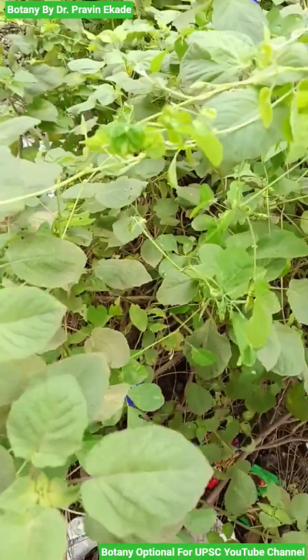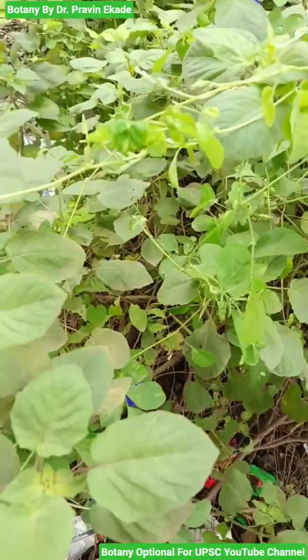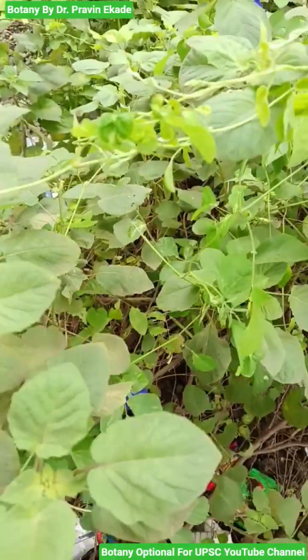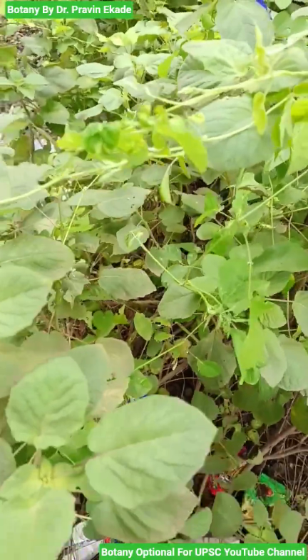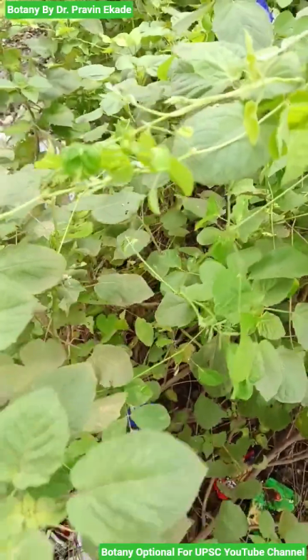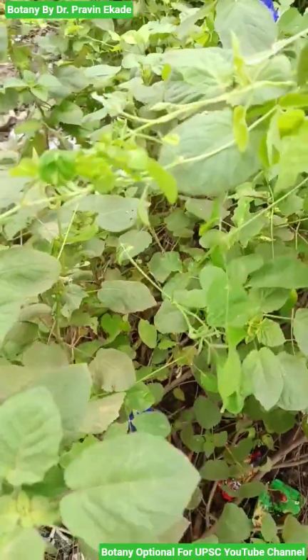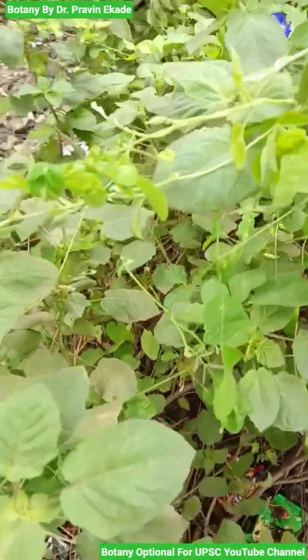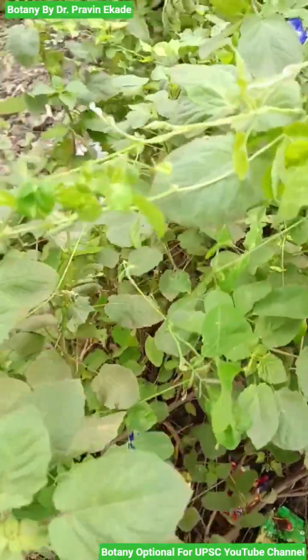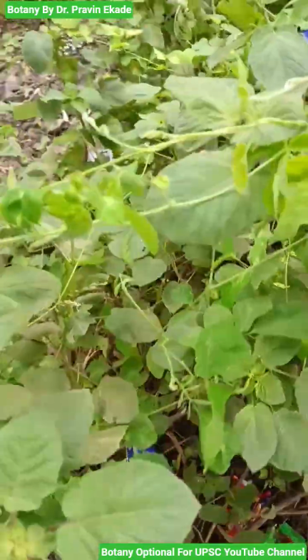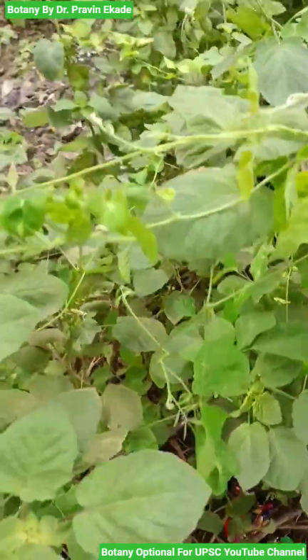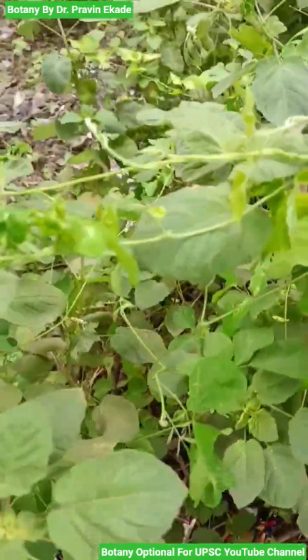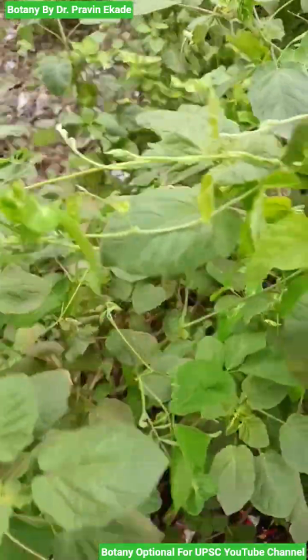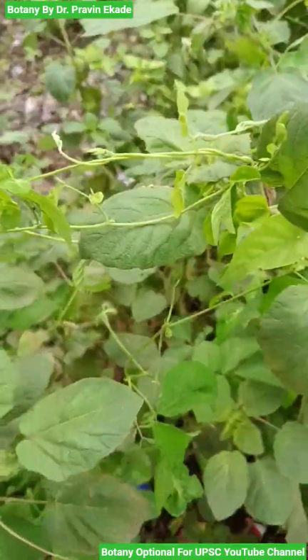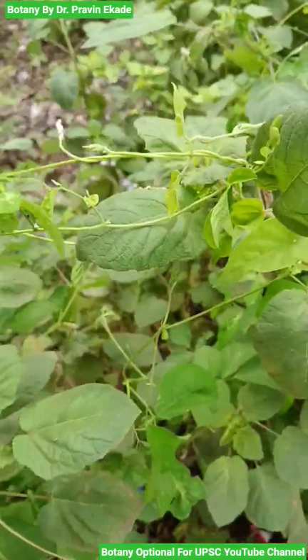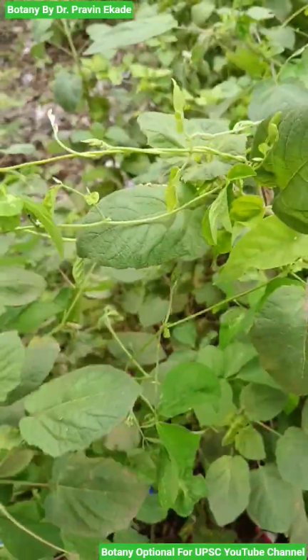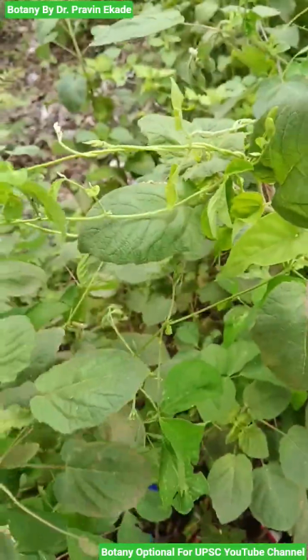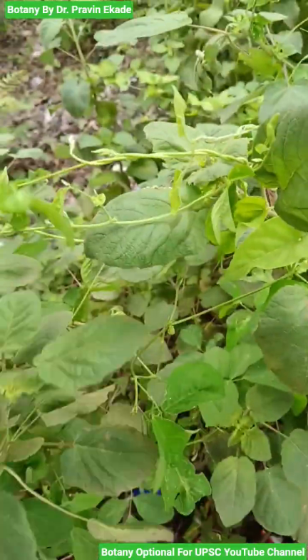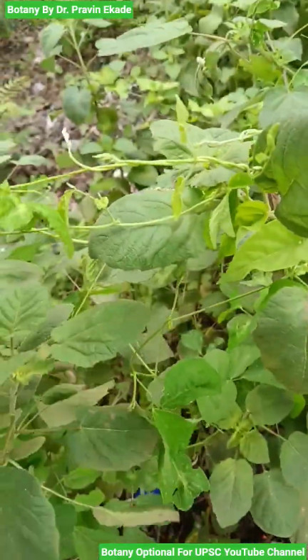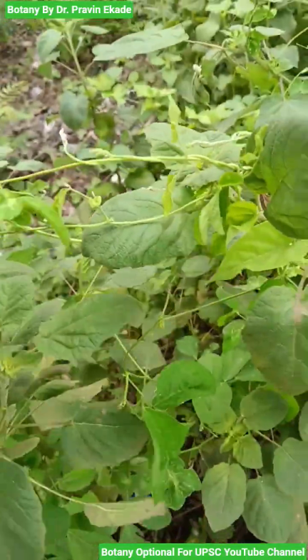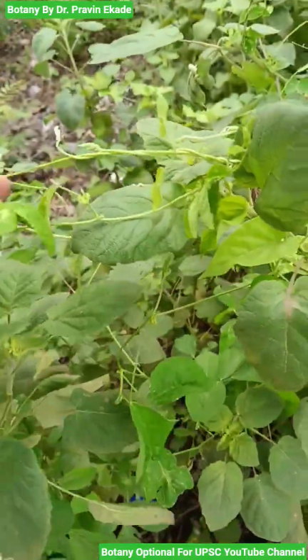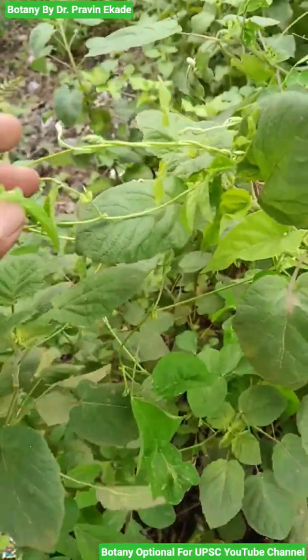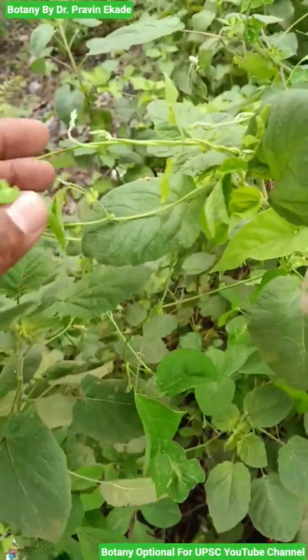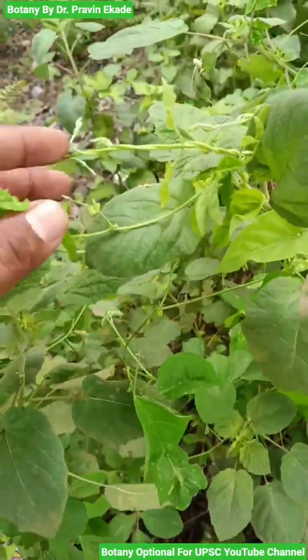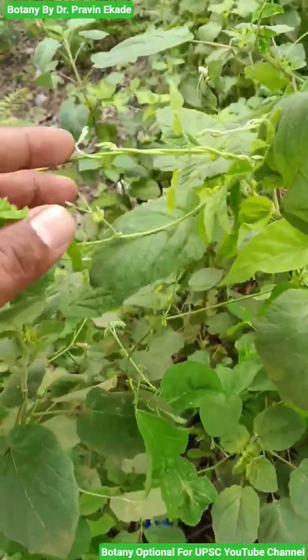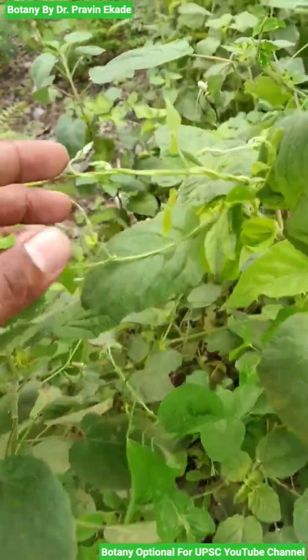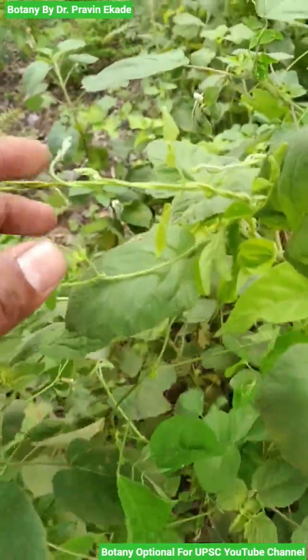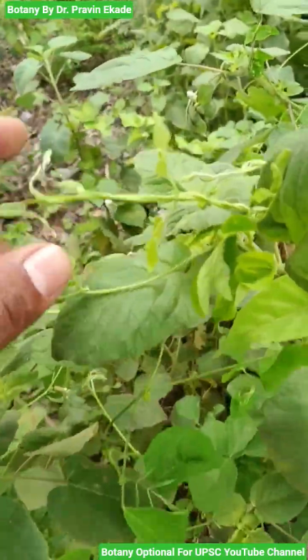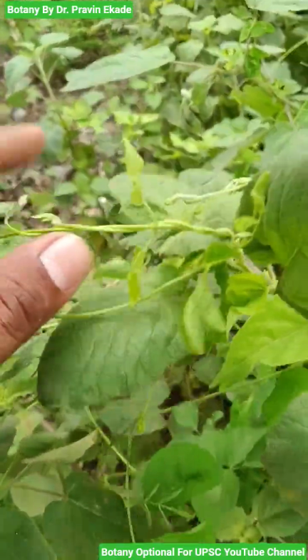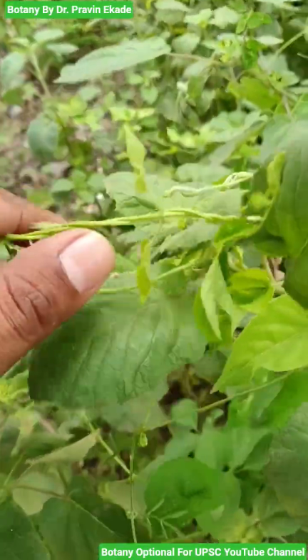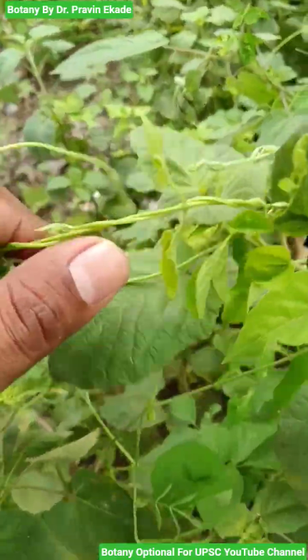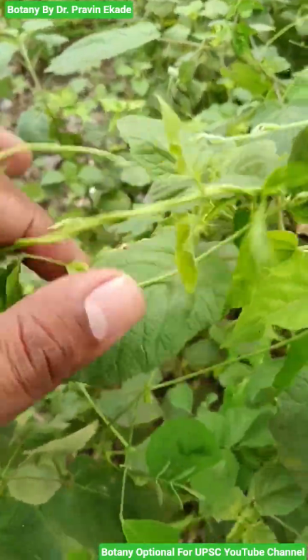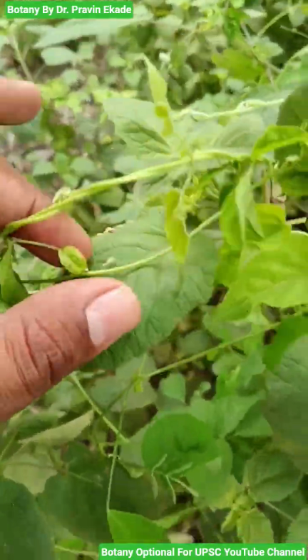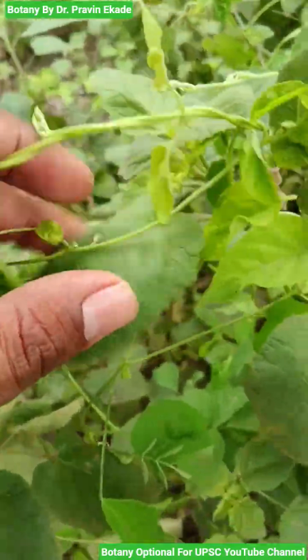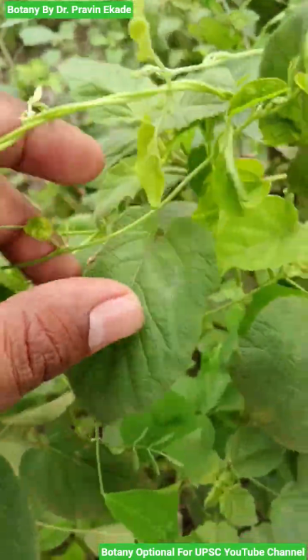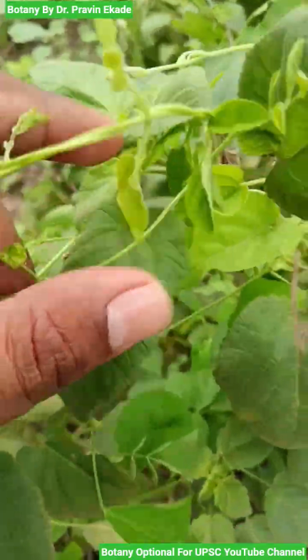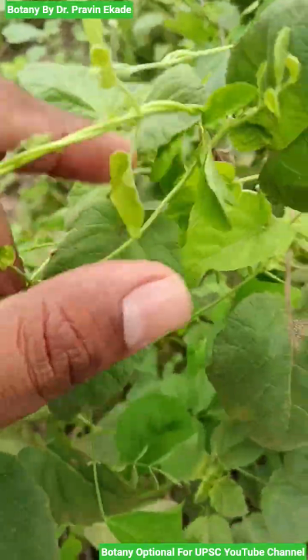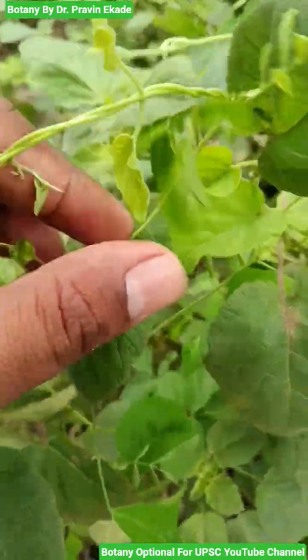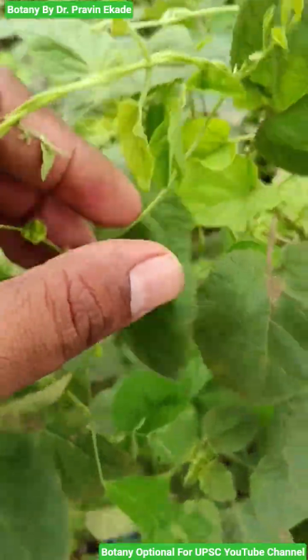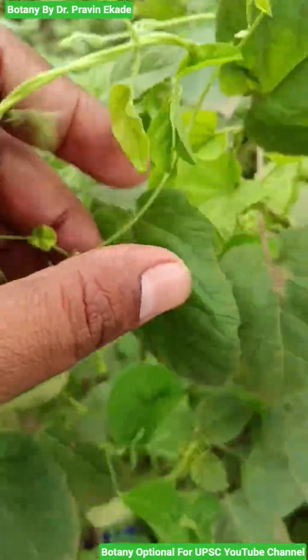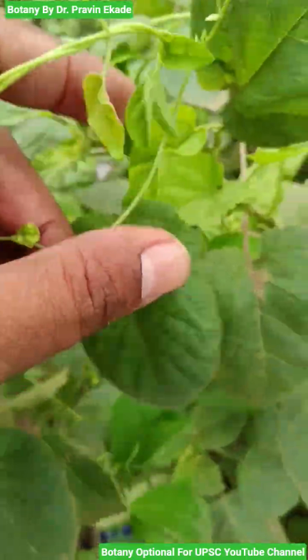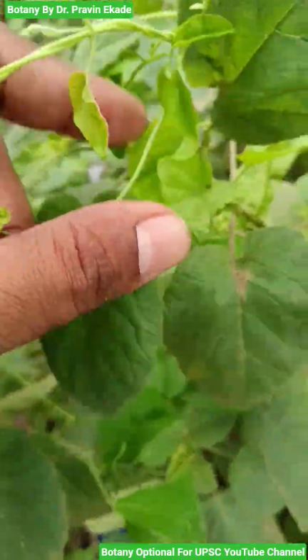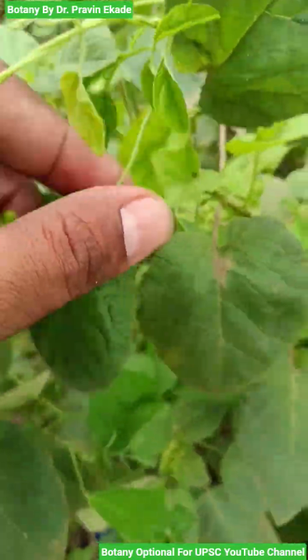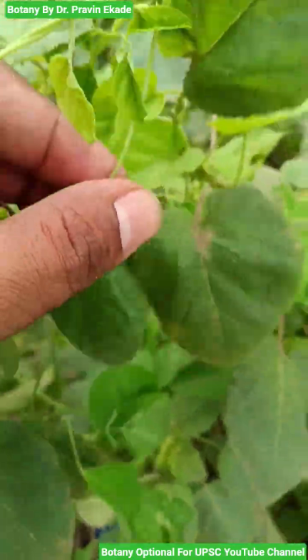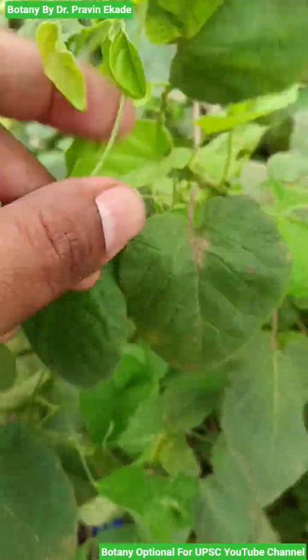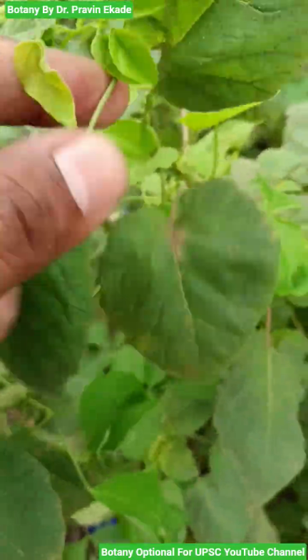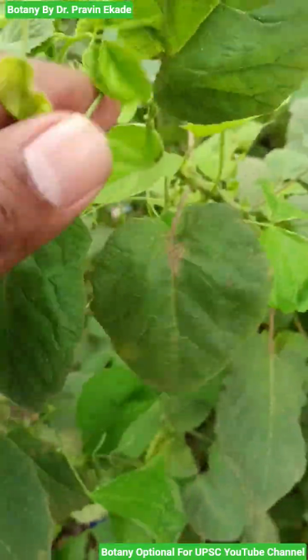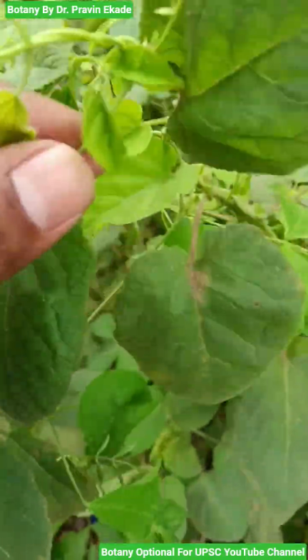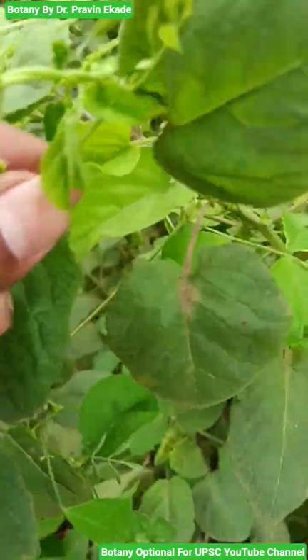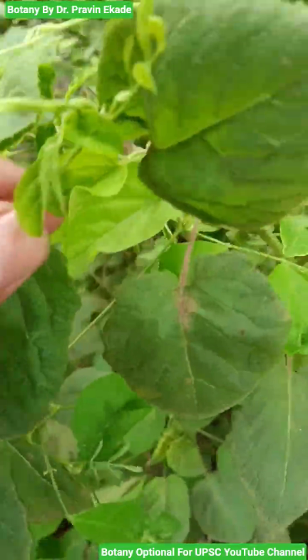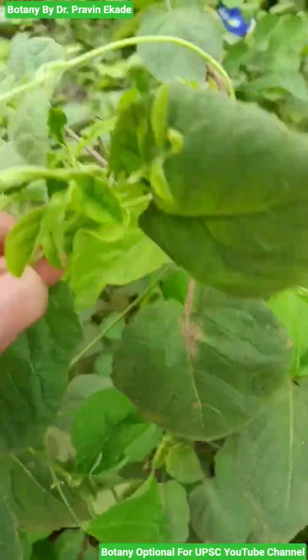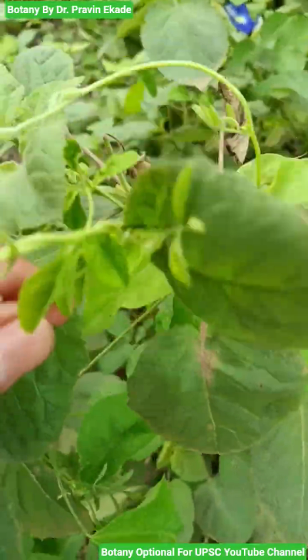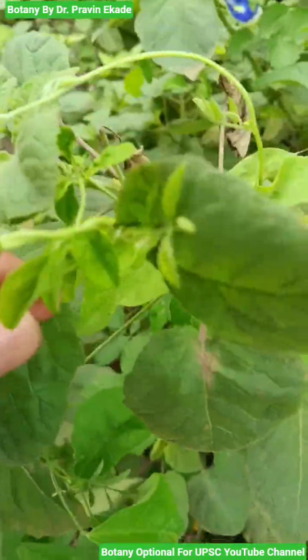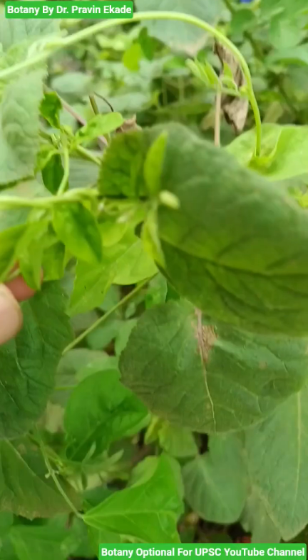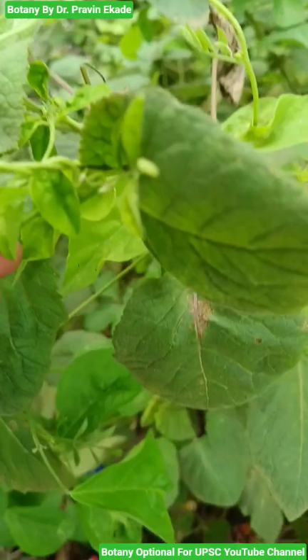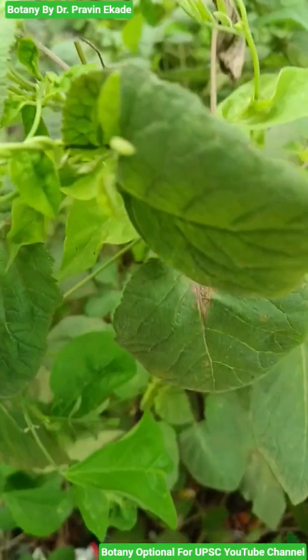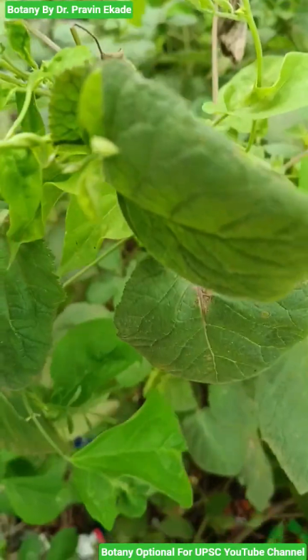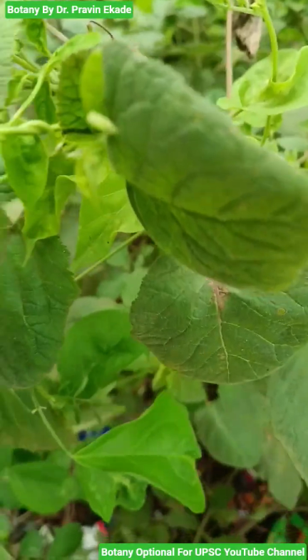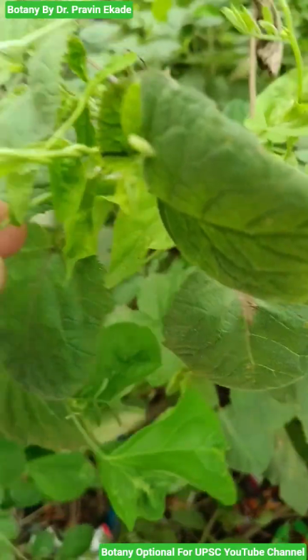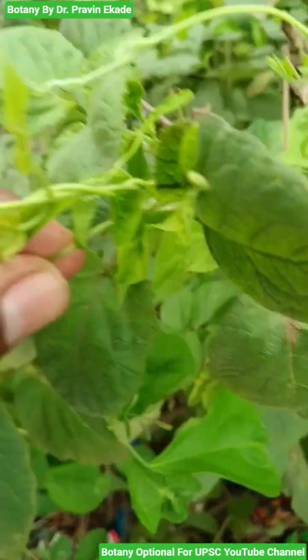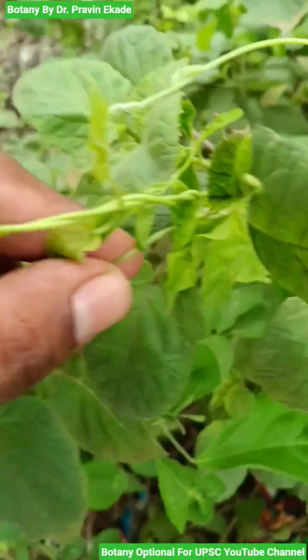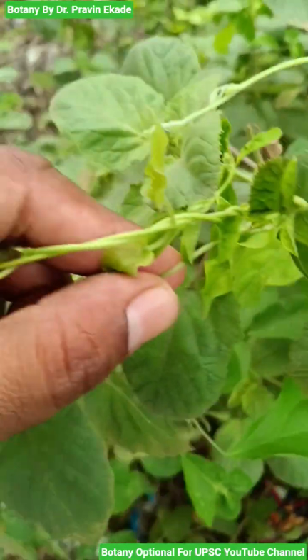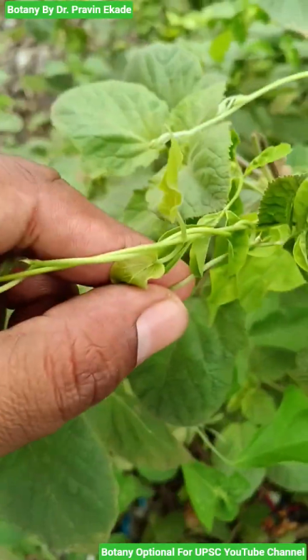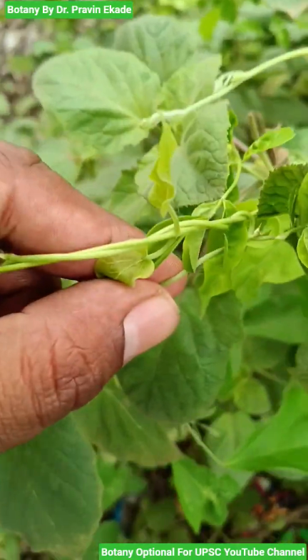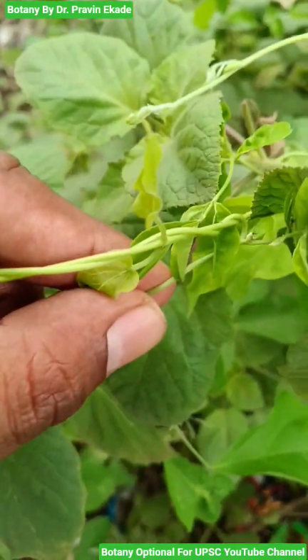Observe this climbing plant. The name of this plant species is Clitoria ternatea.